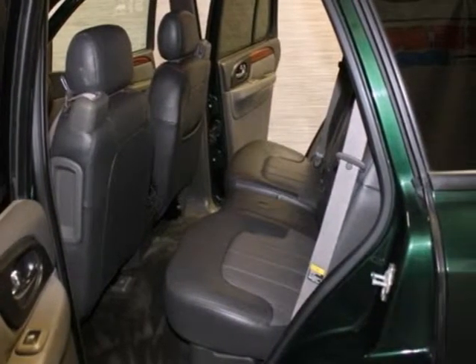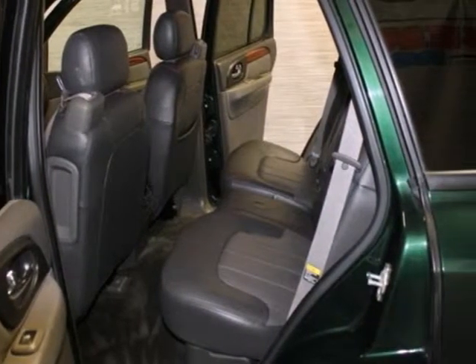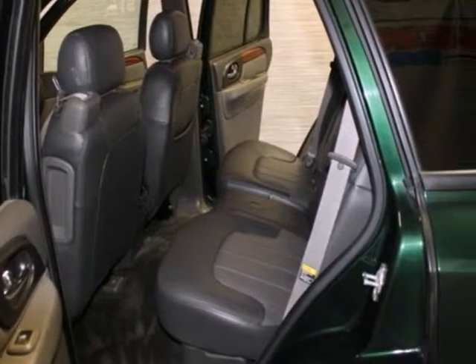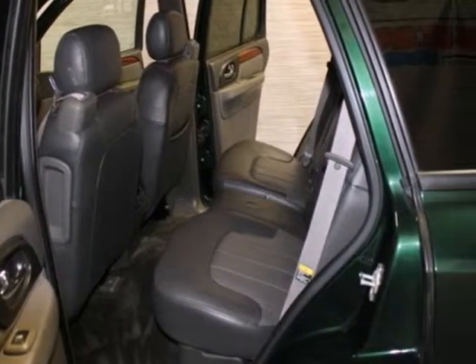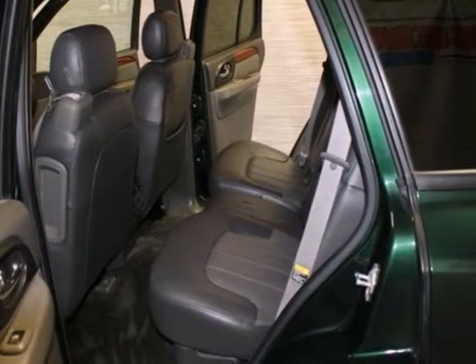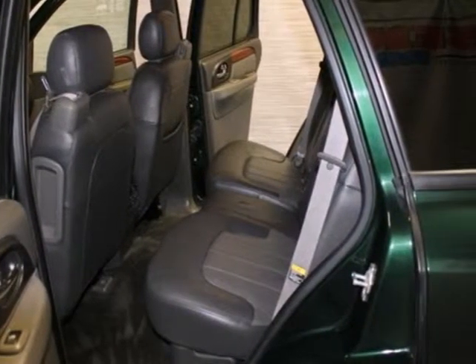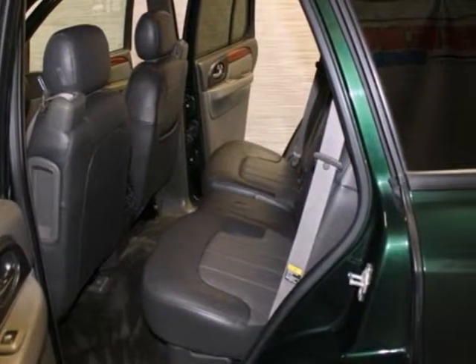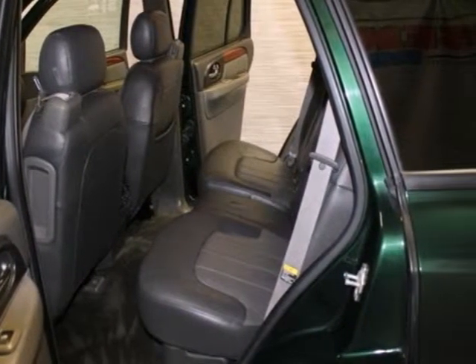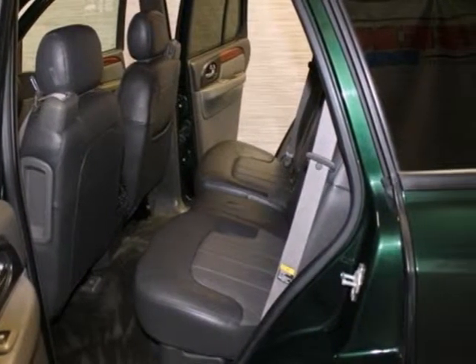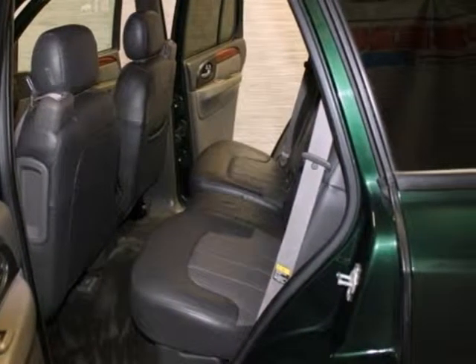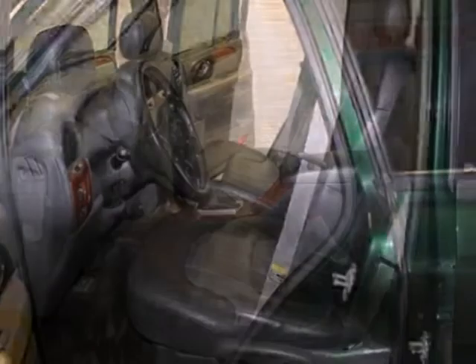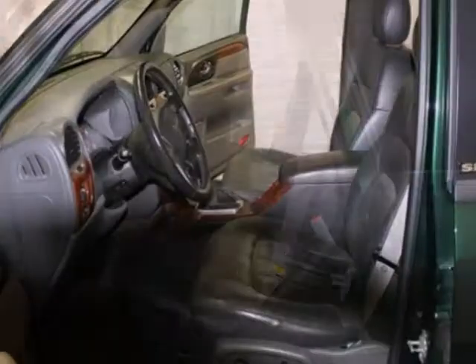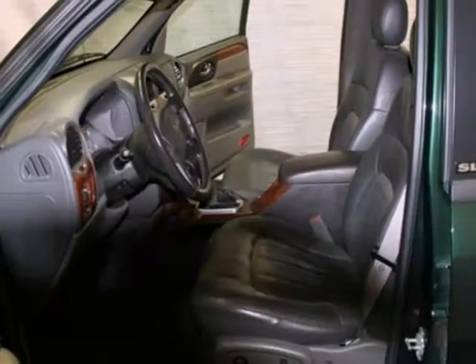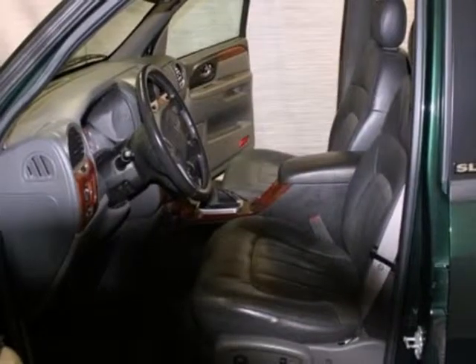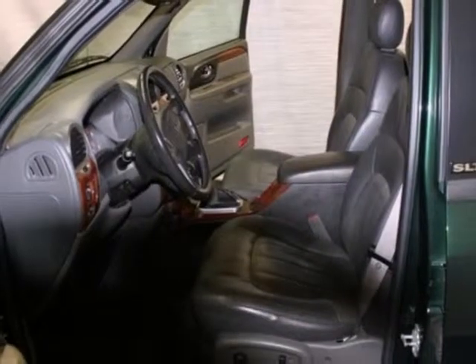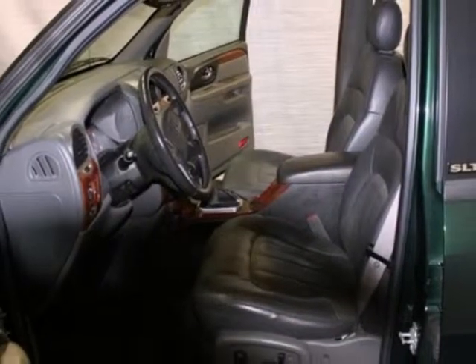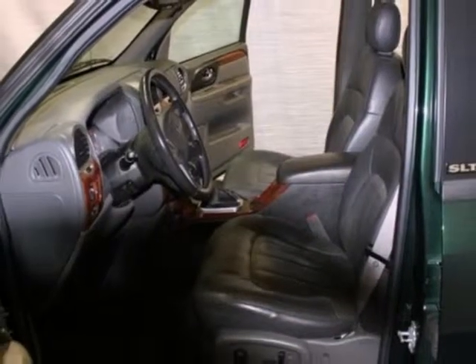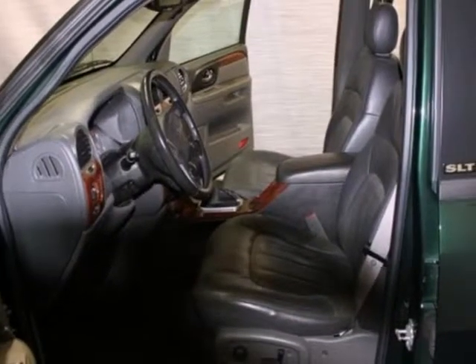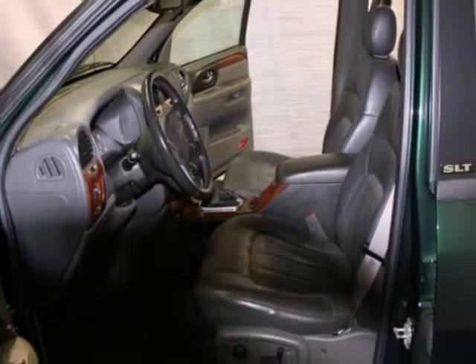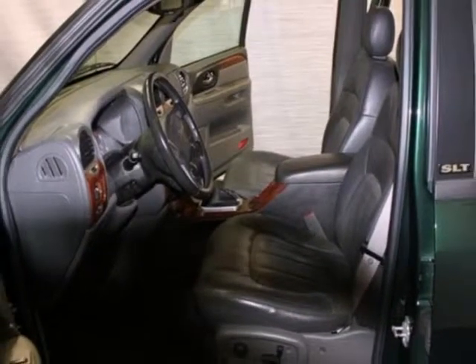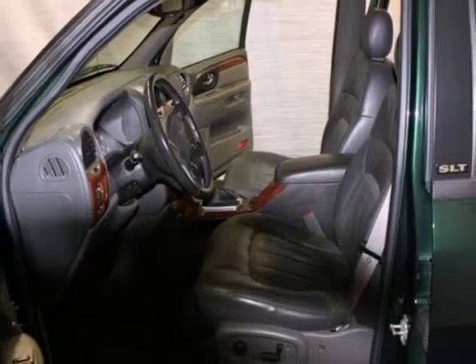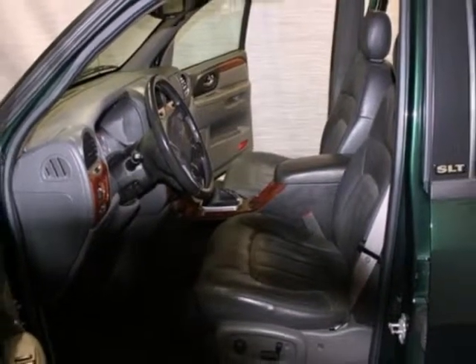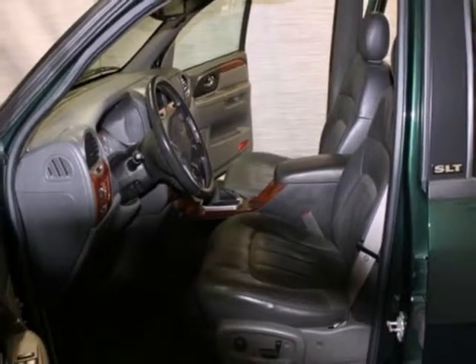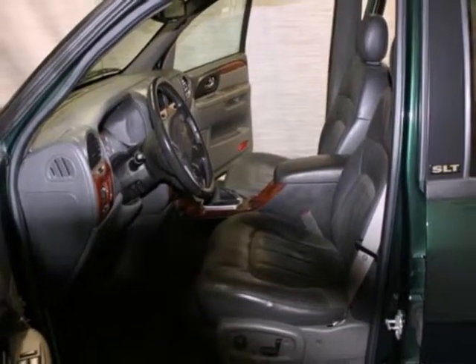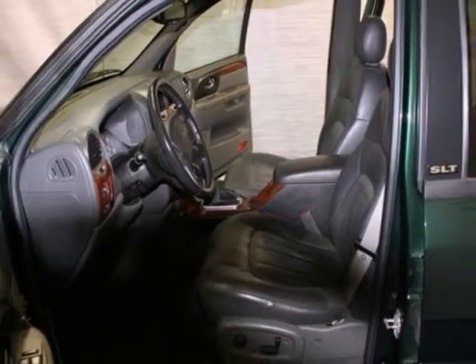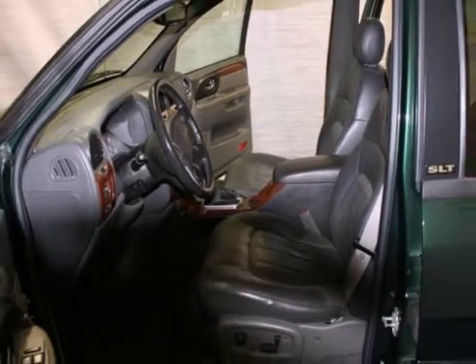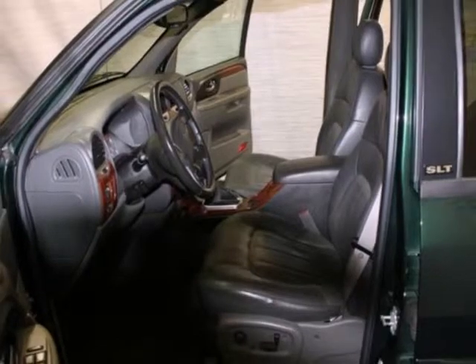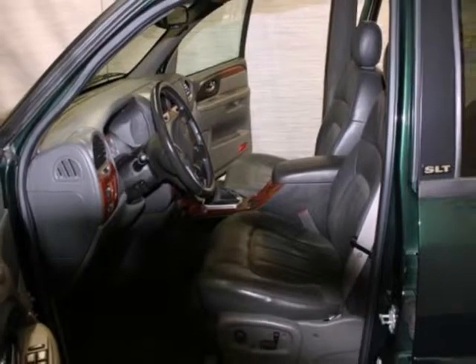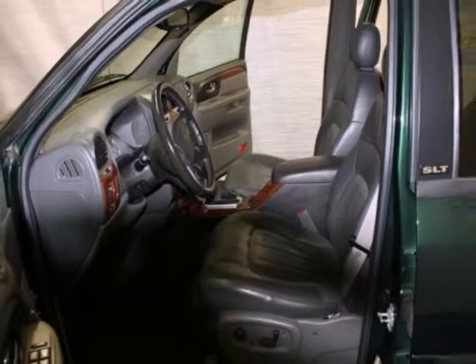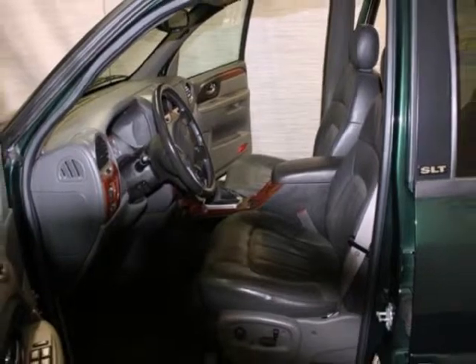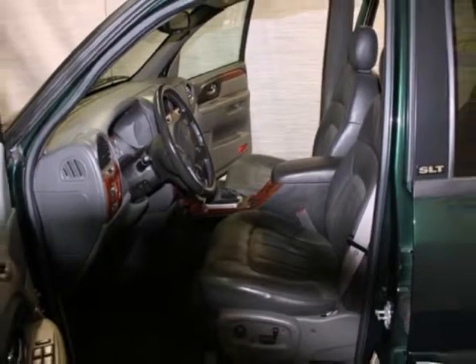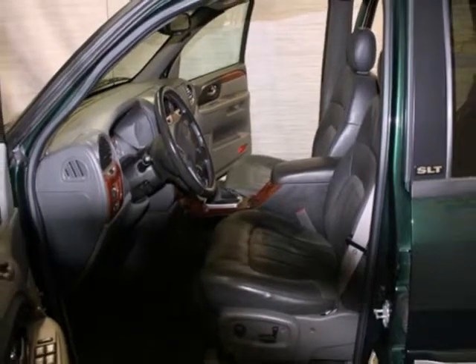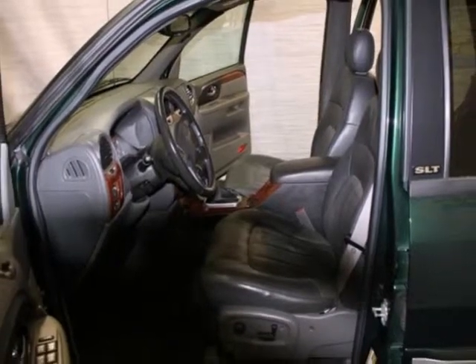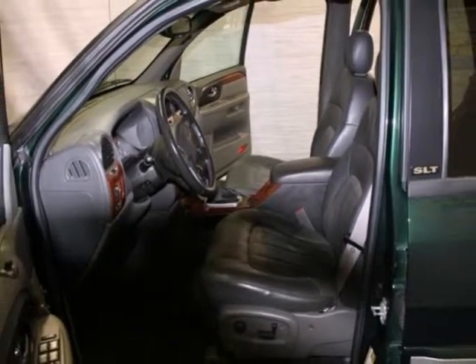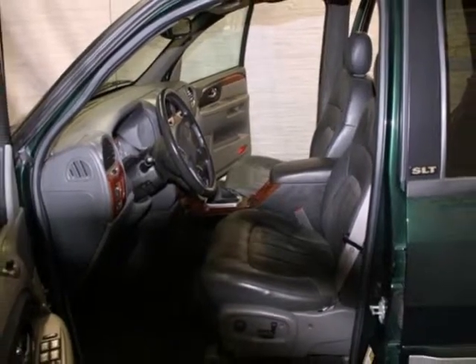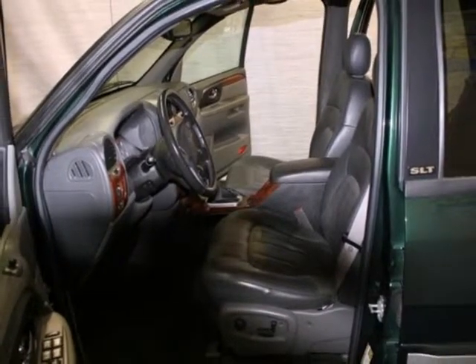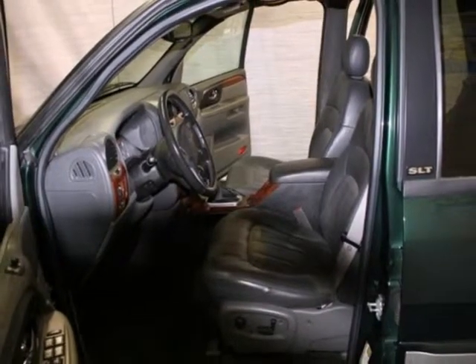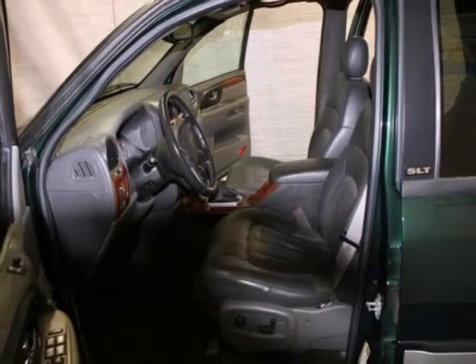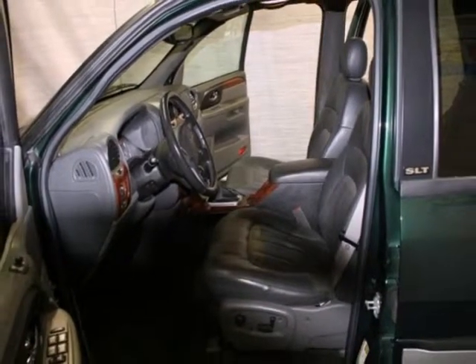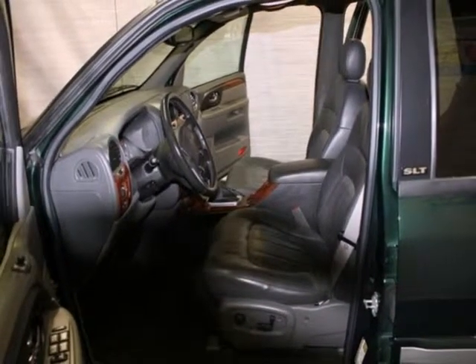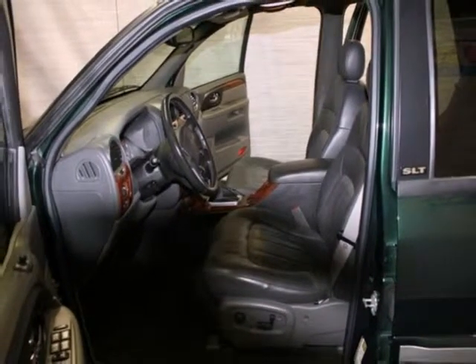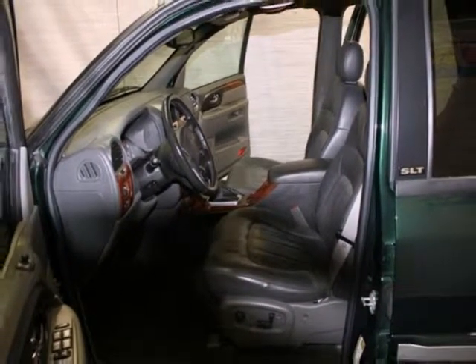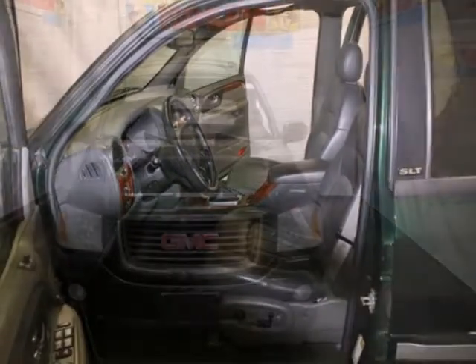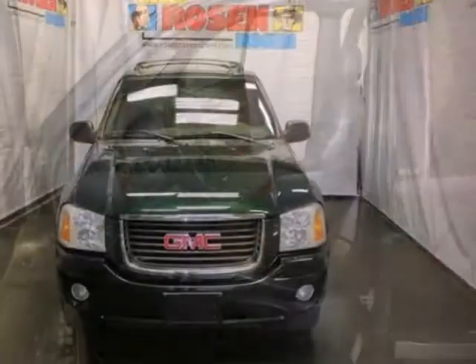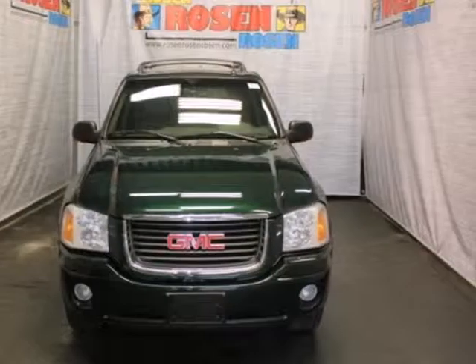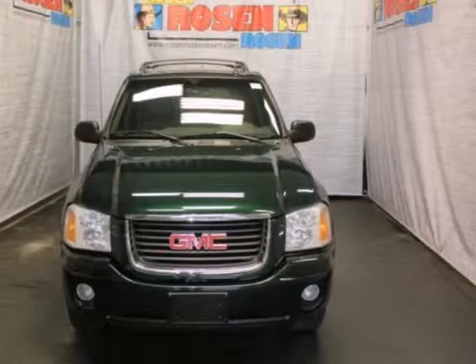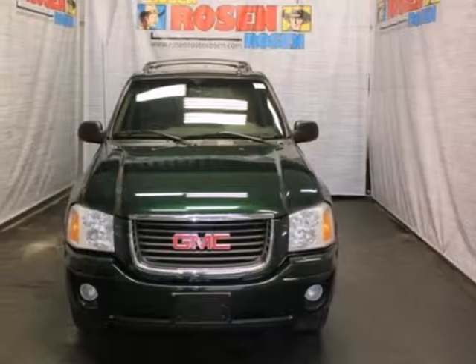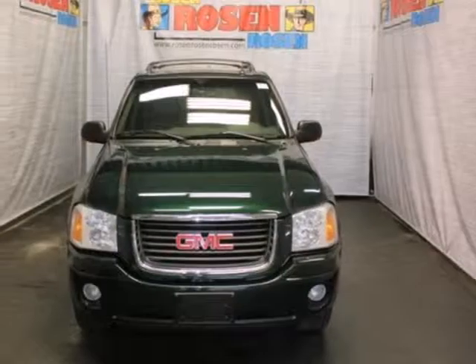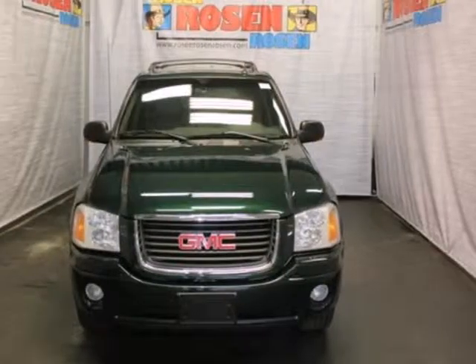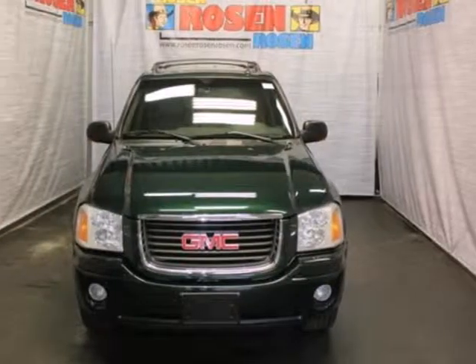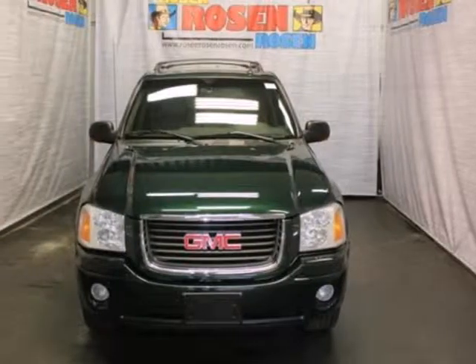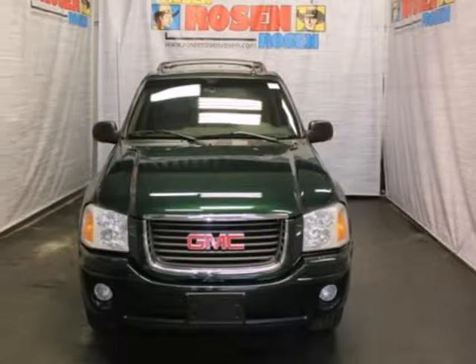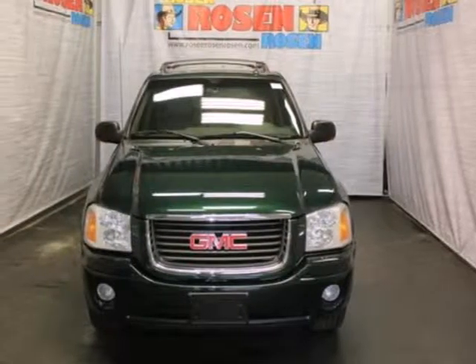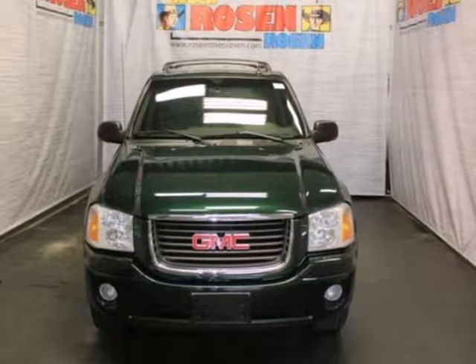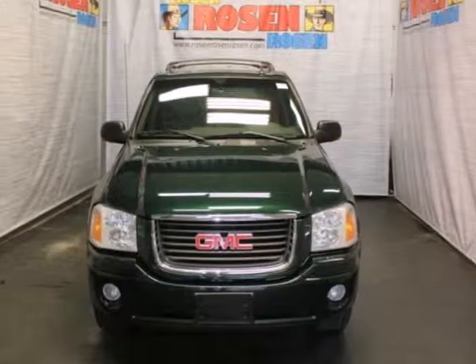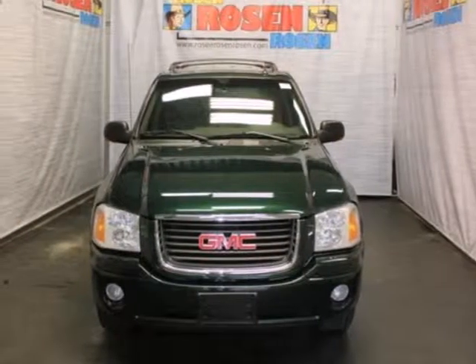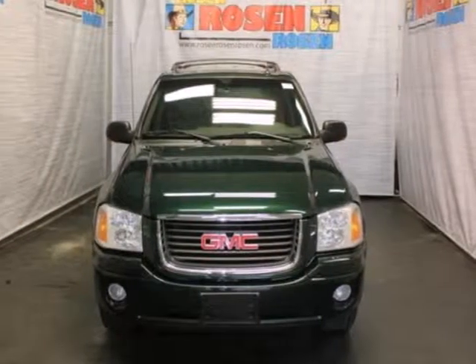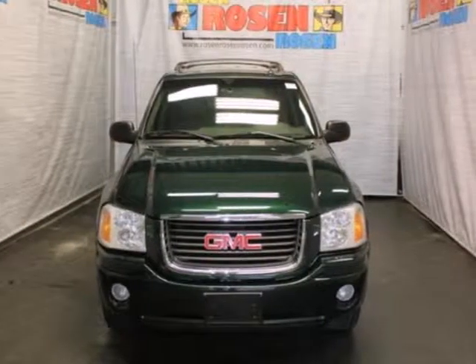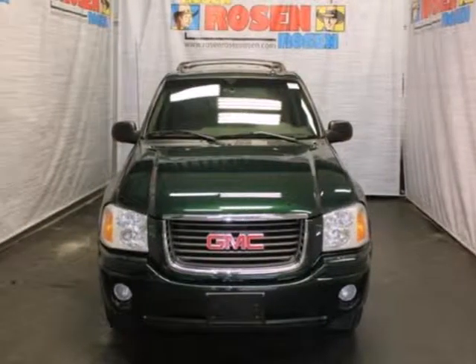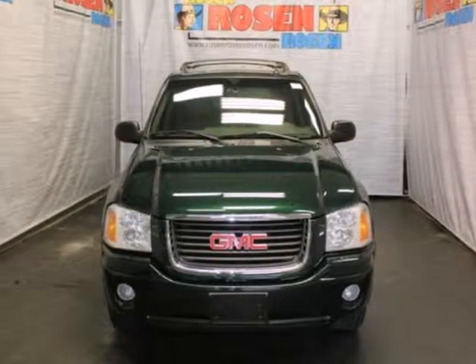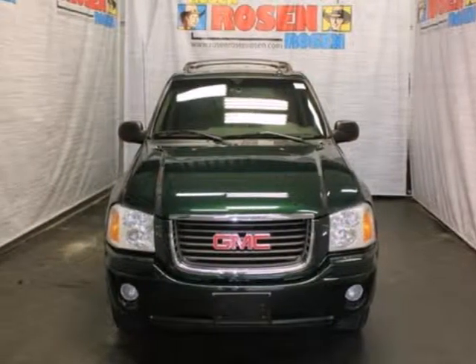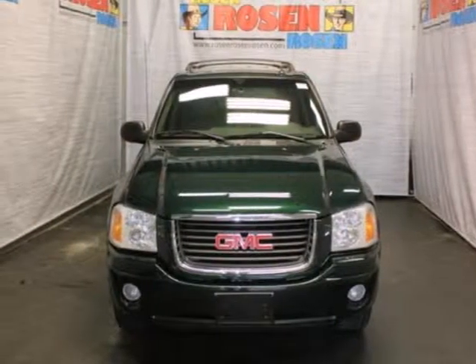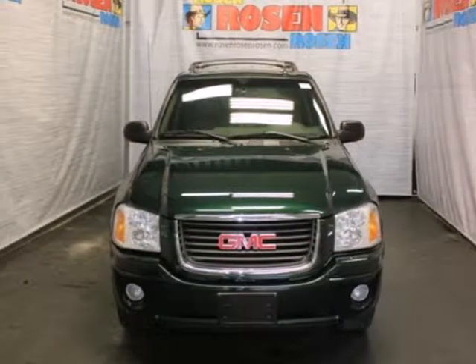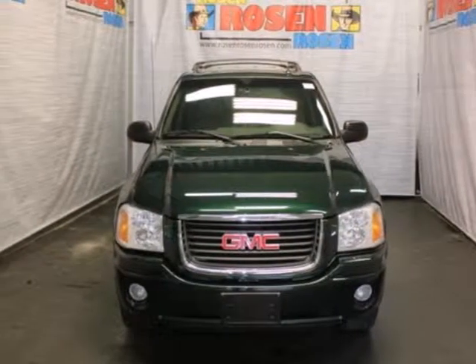Whether you need an SUV for off-roading, hauling, or your family's everyday transportation, this sensational Envoy can do it all.